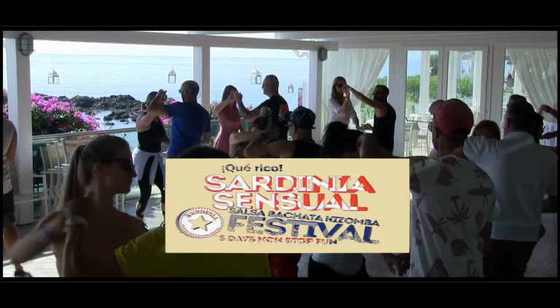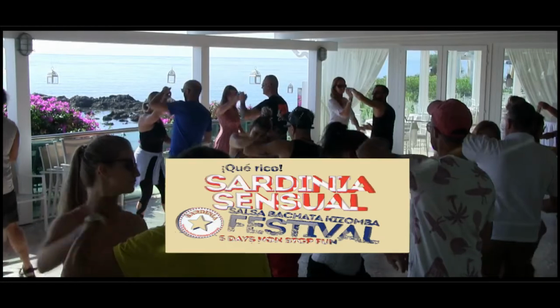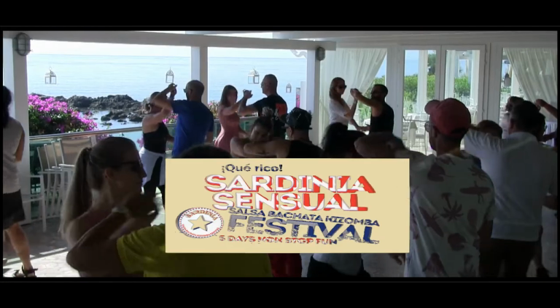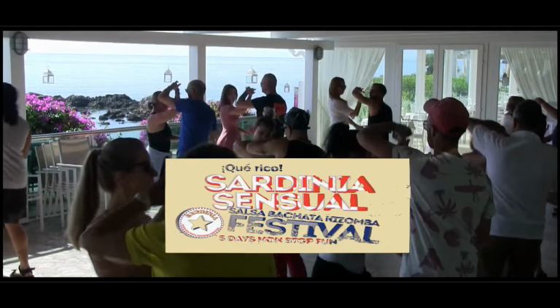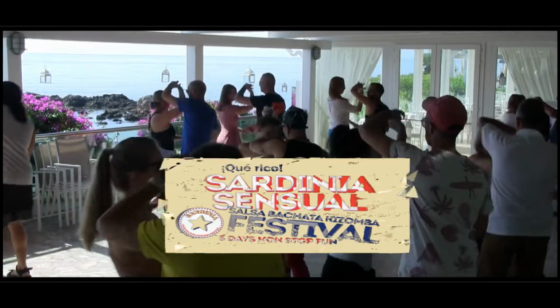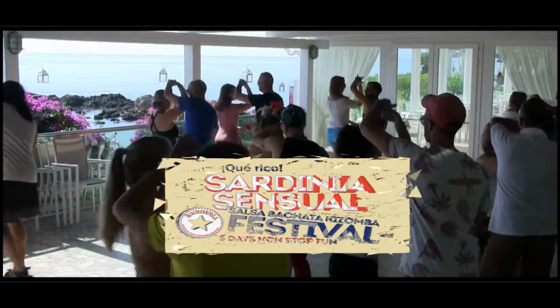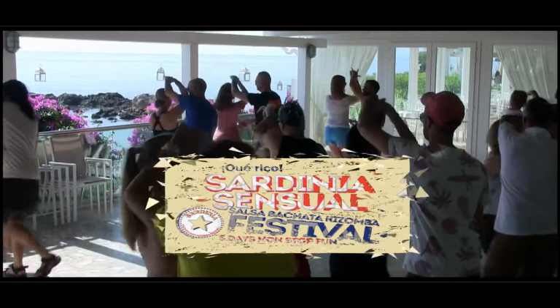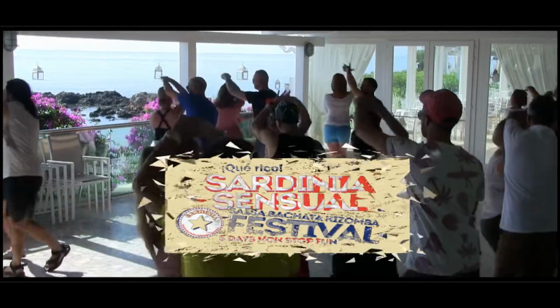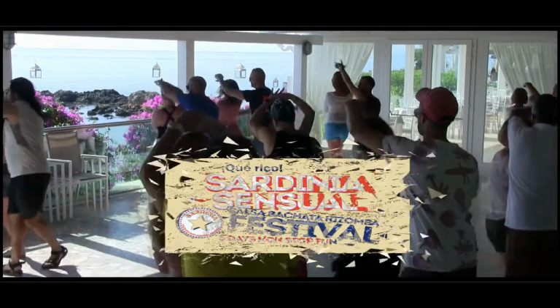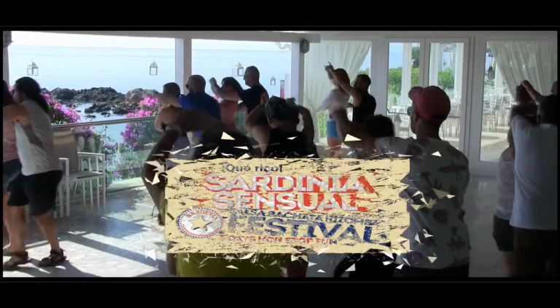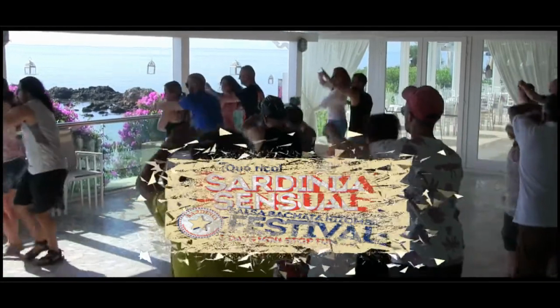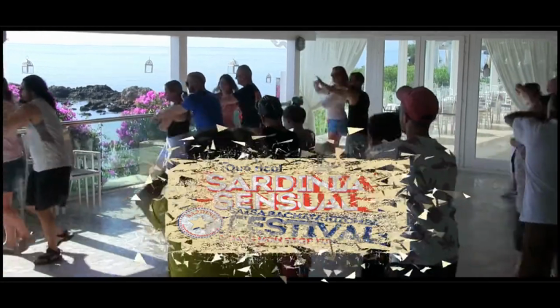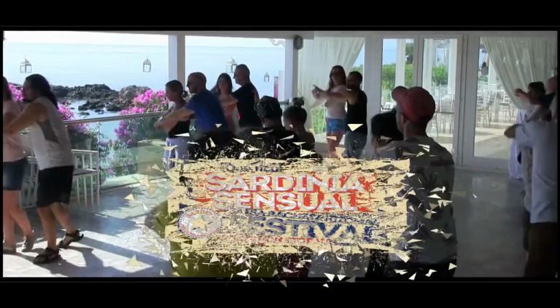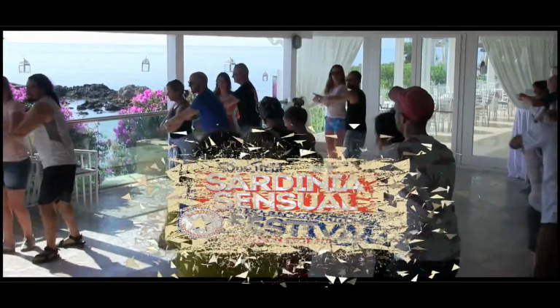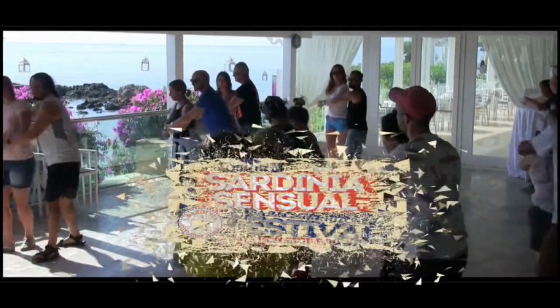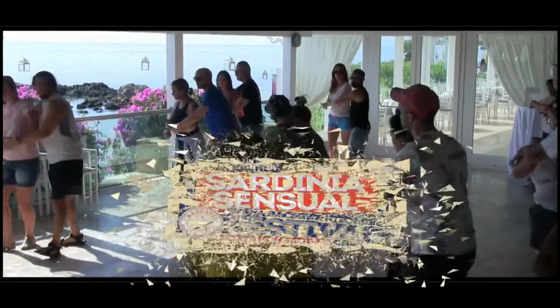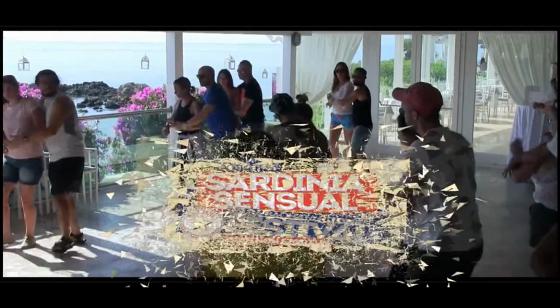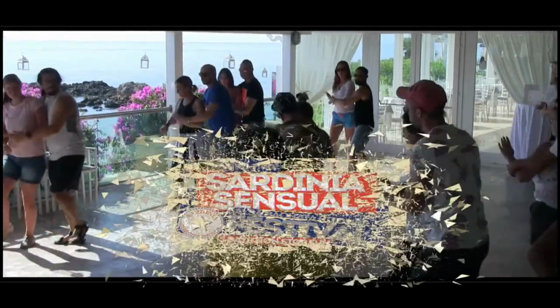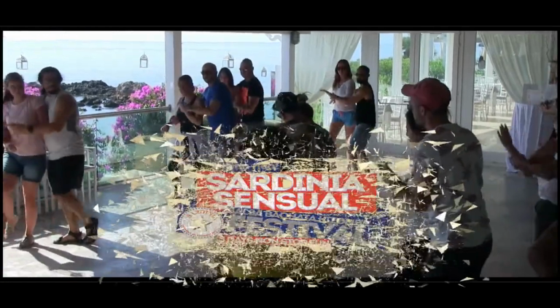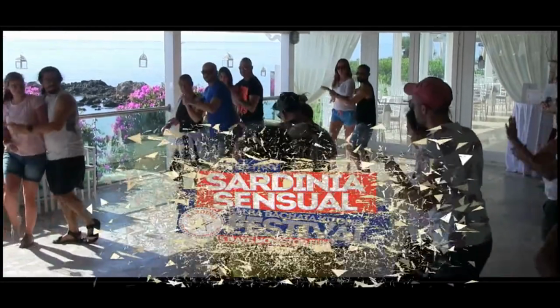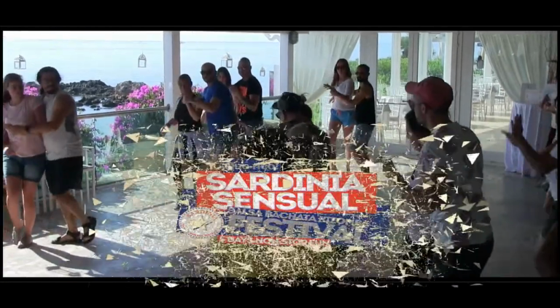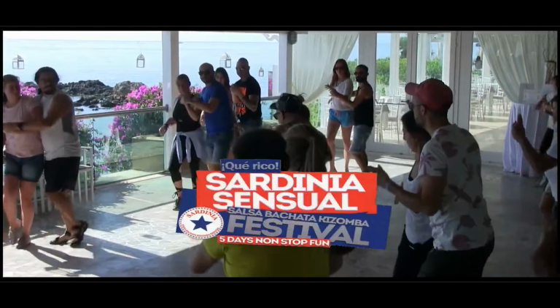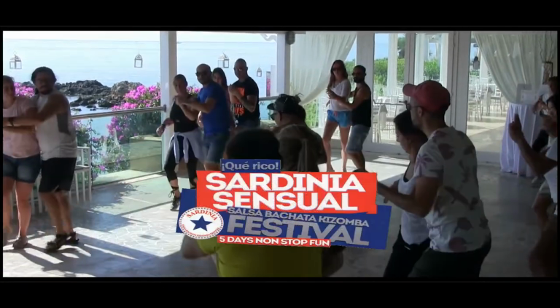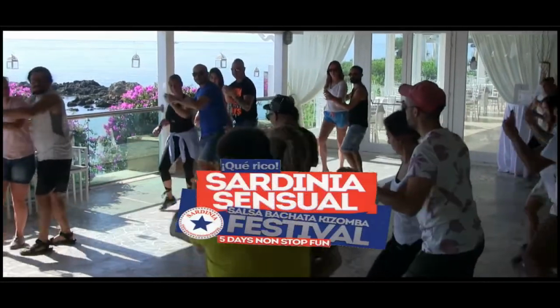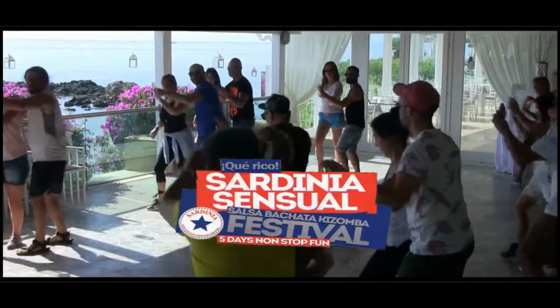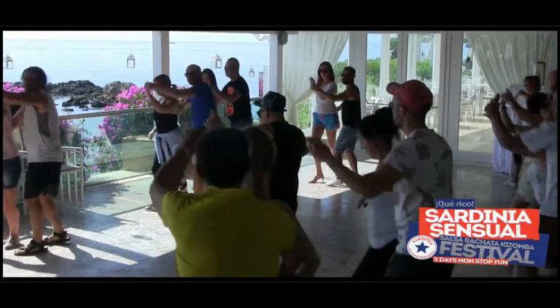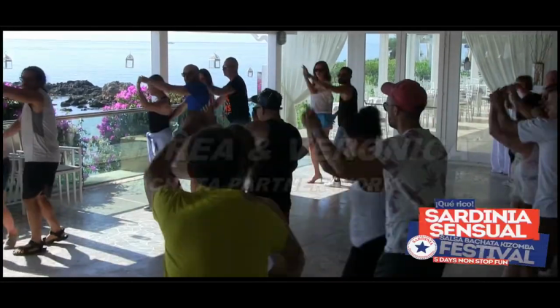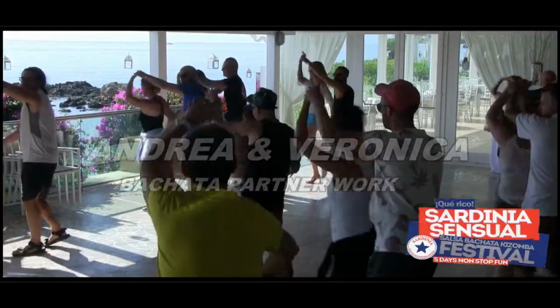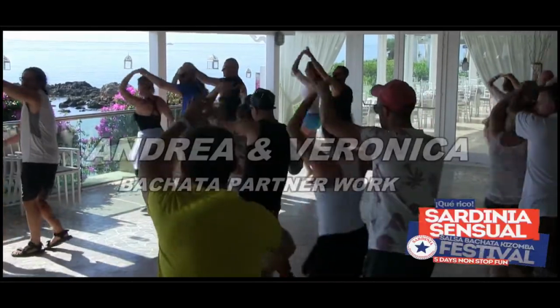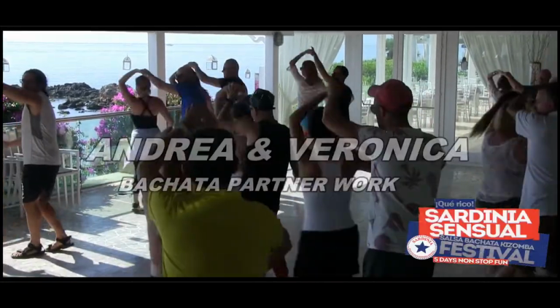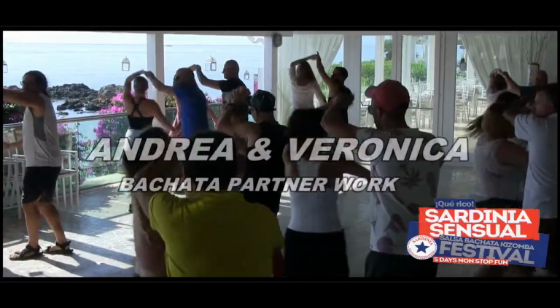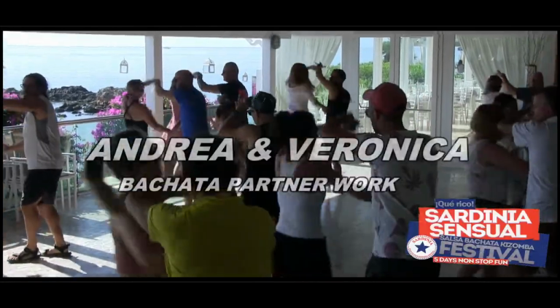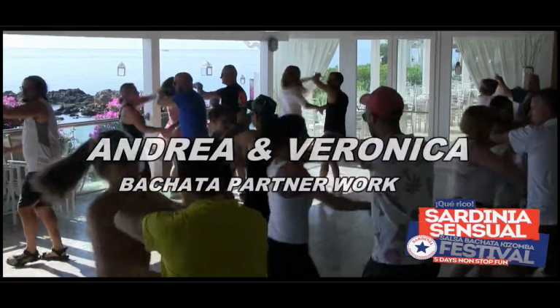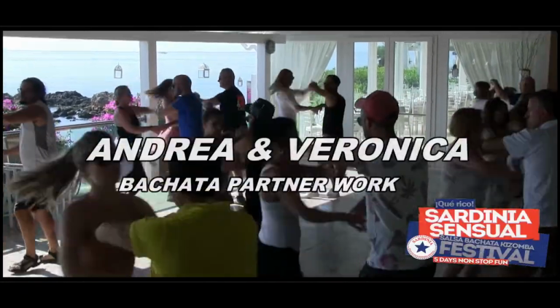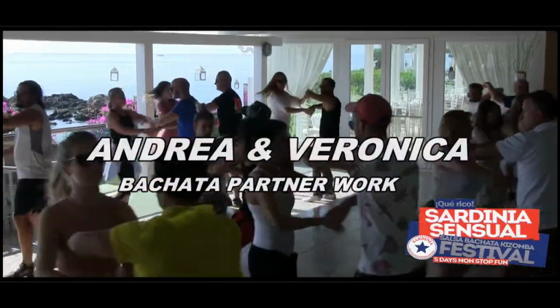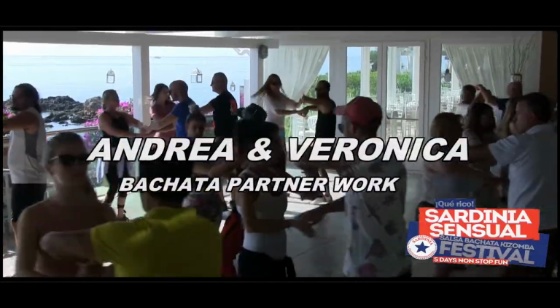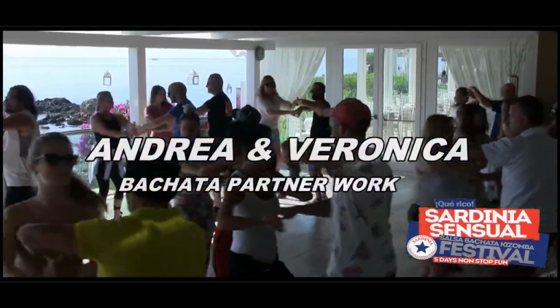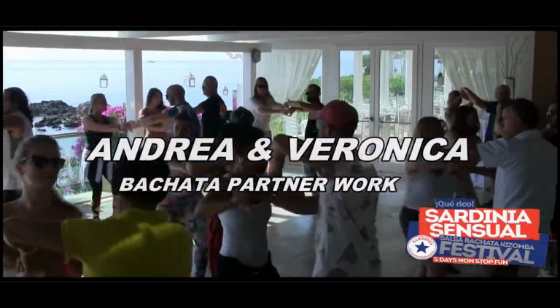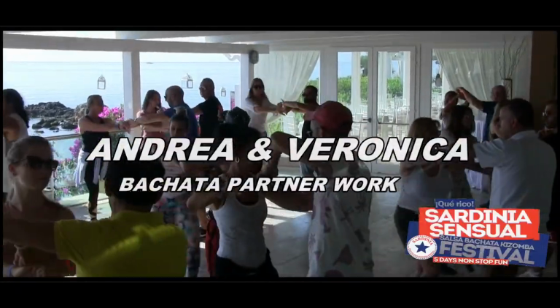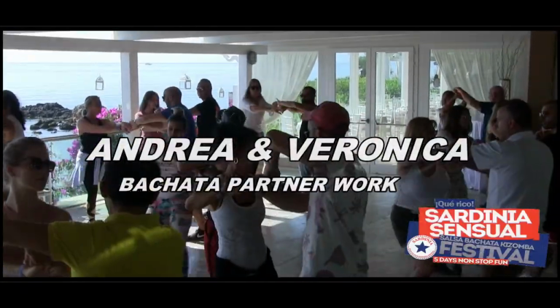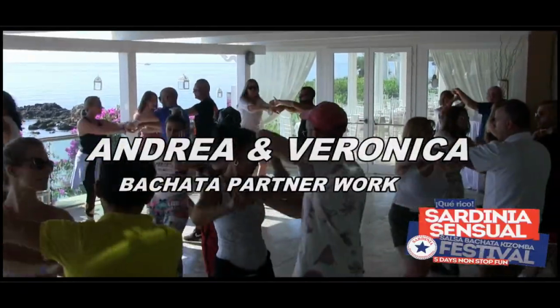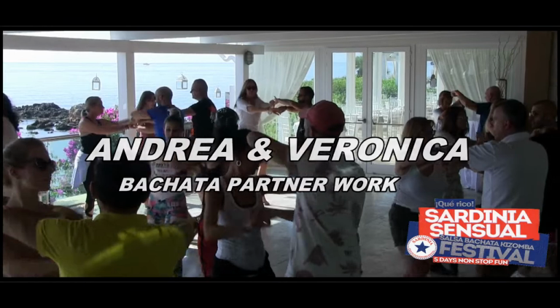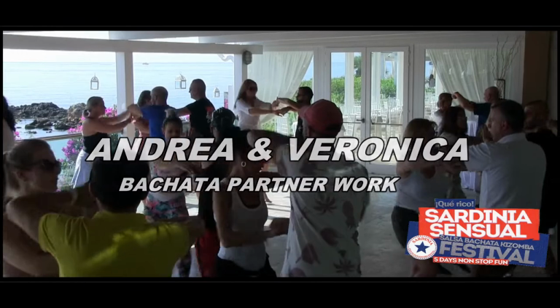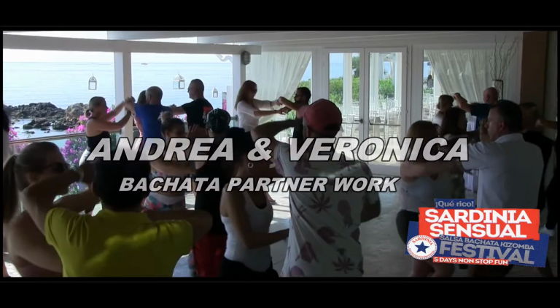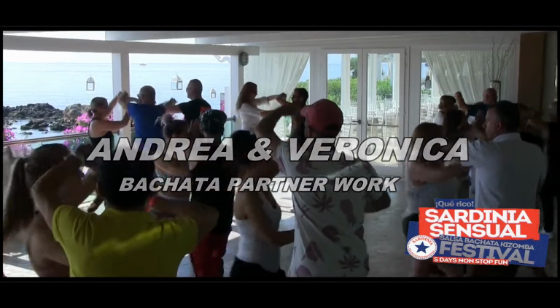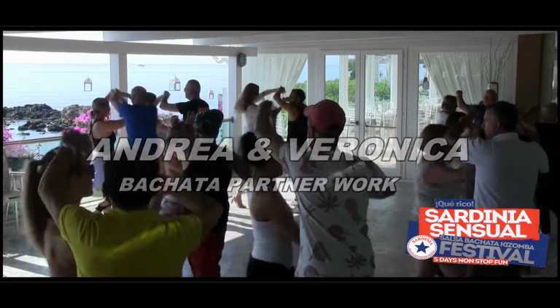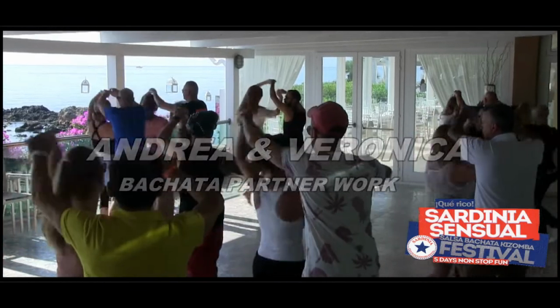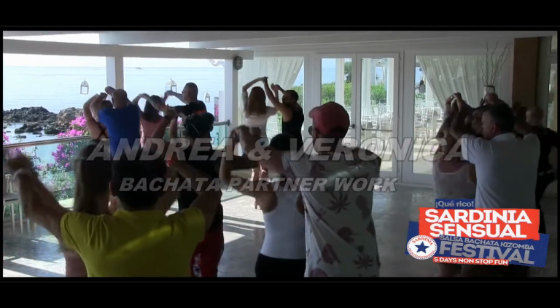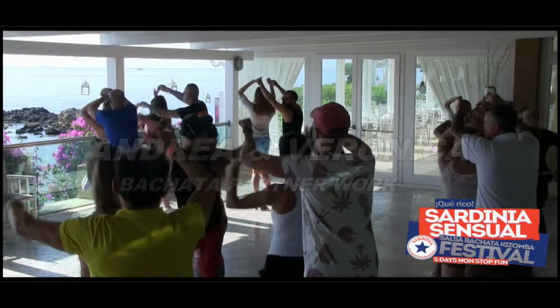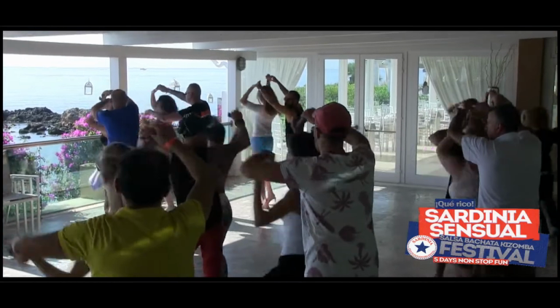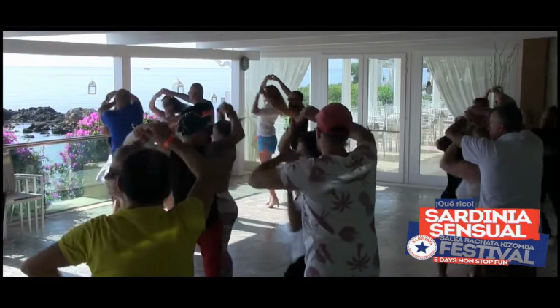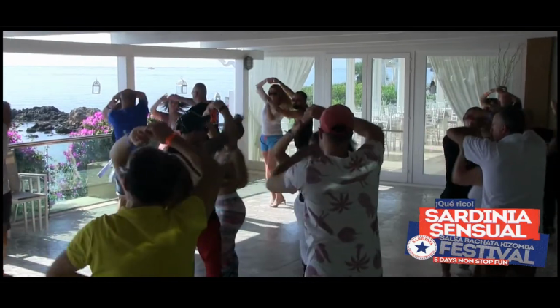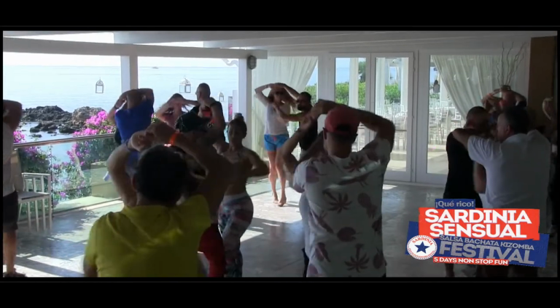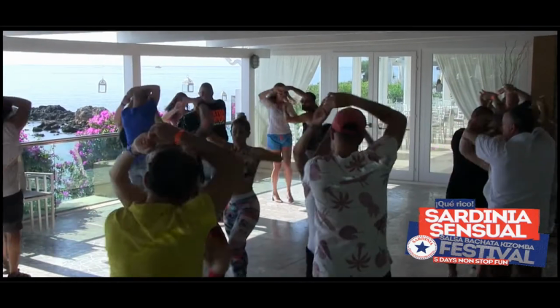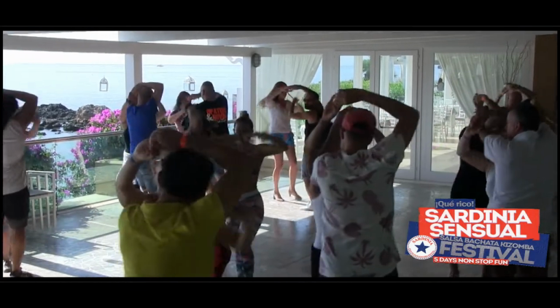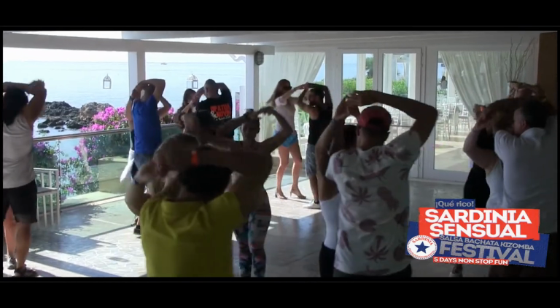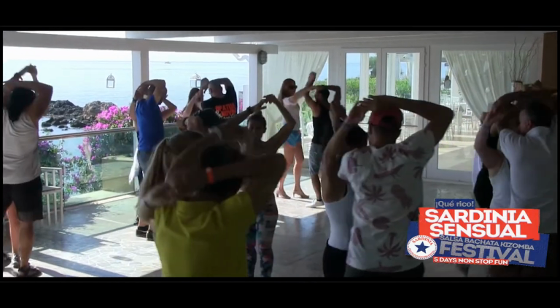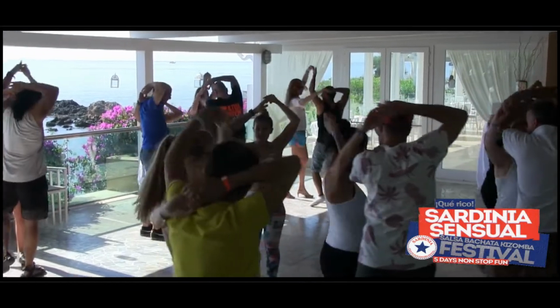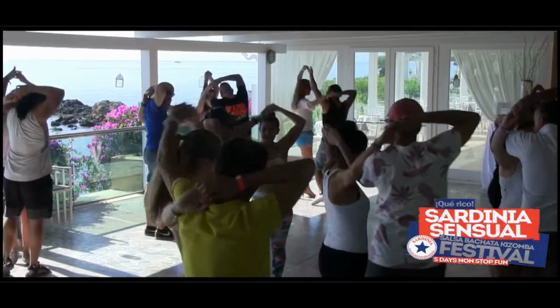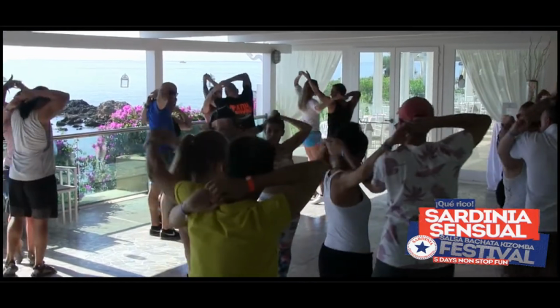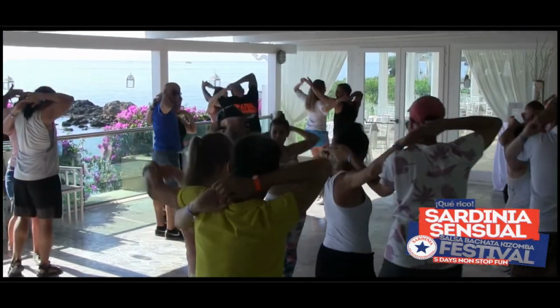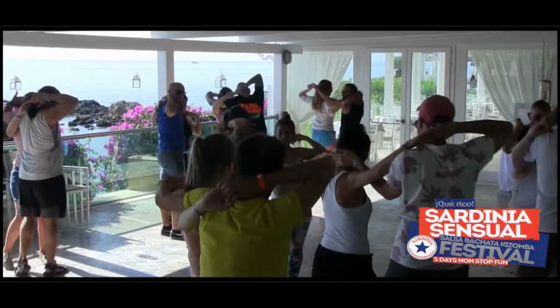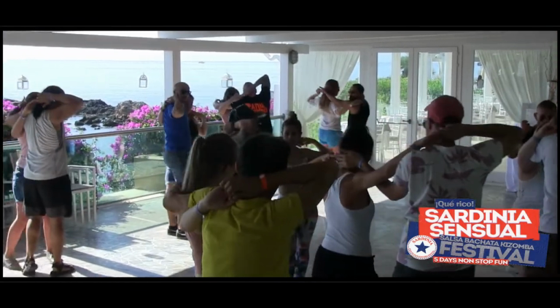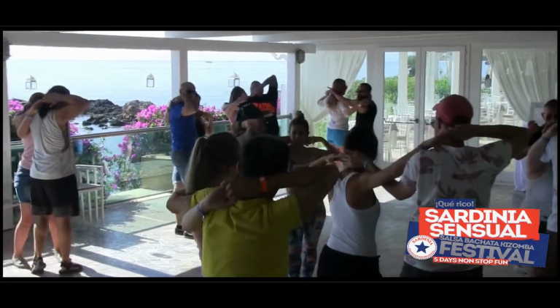Five, six, seven, eight, and one, three, five, six, seven, eight.